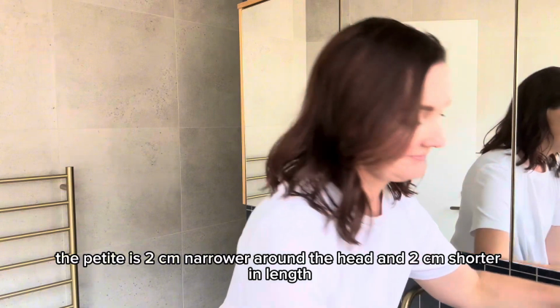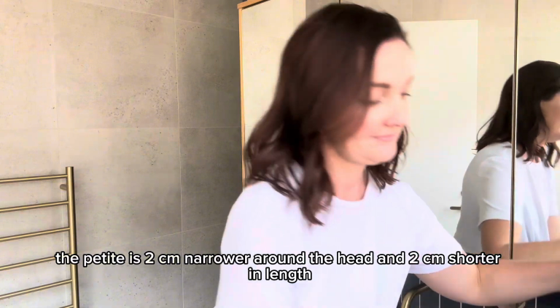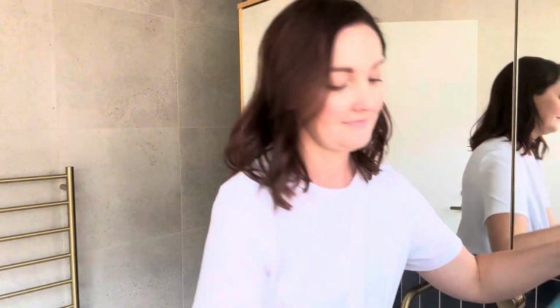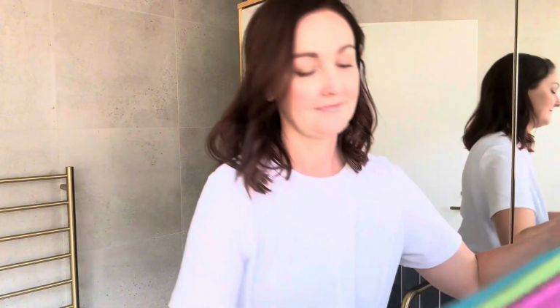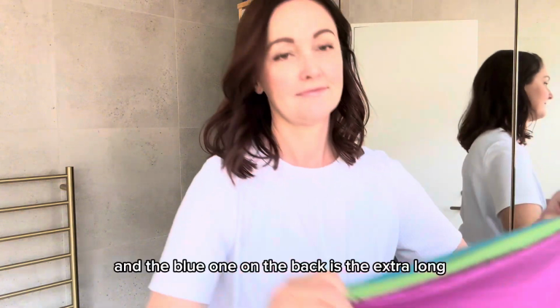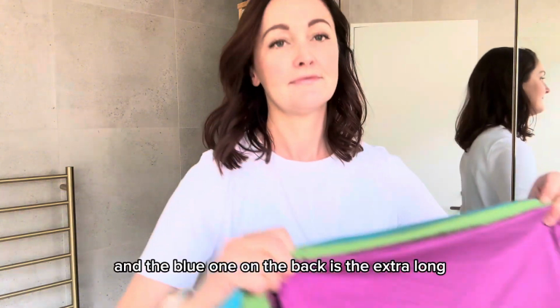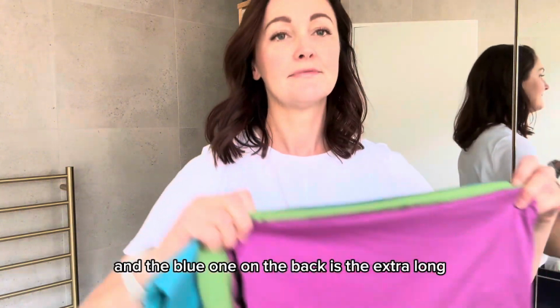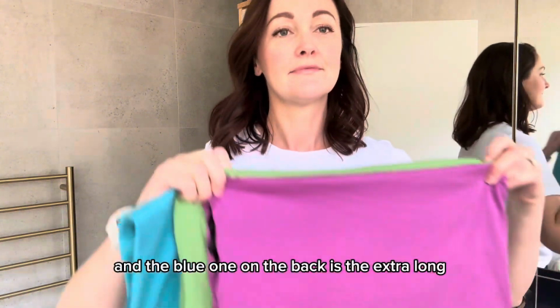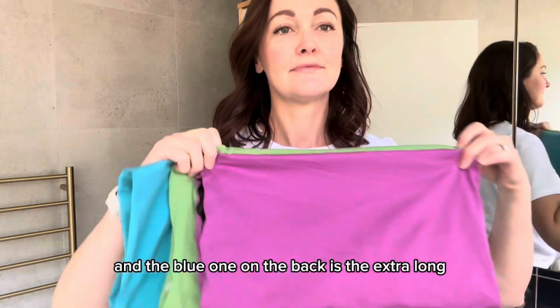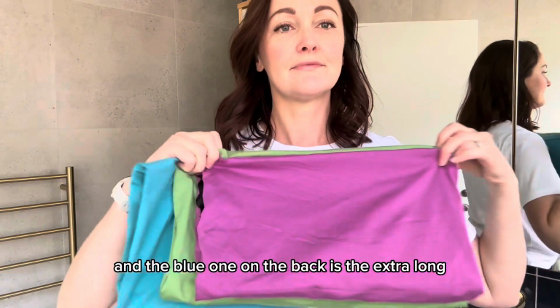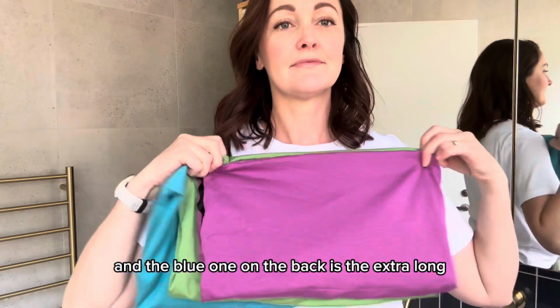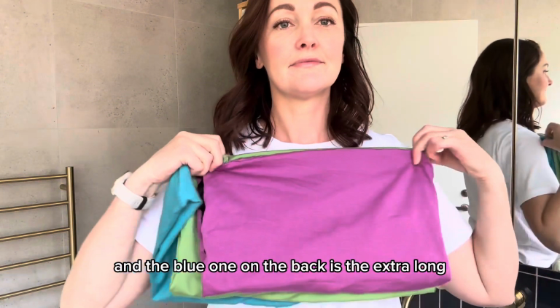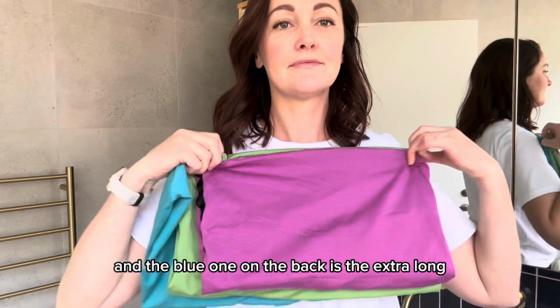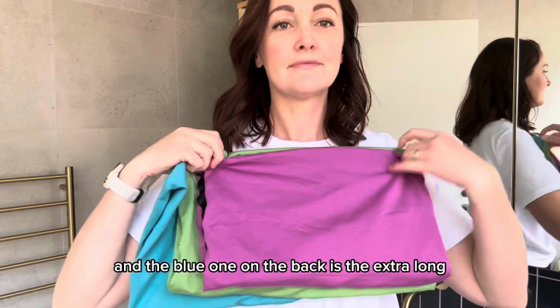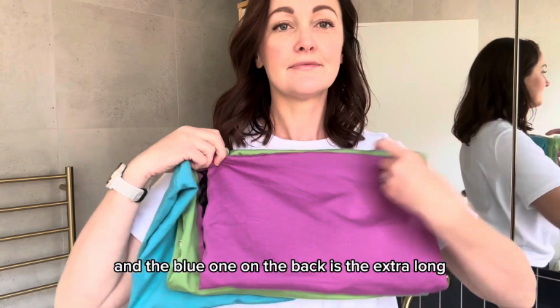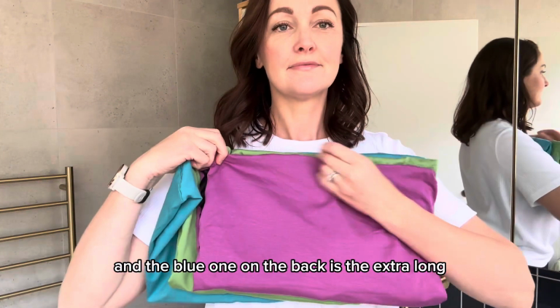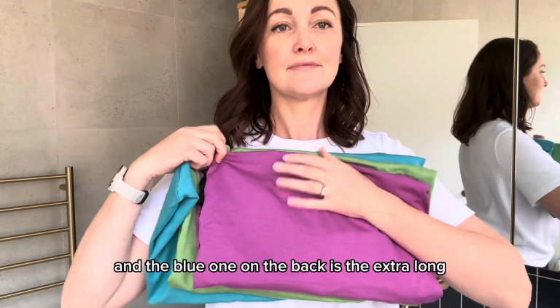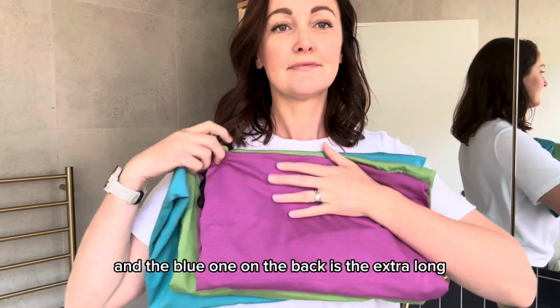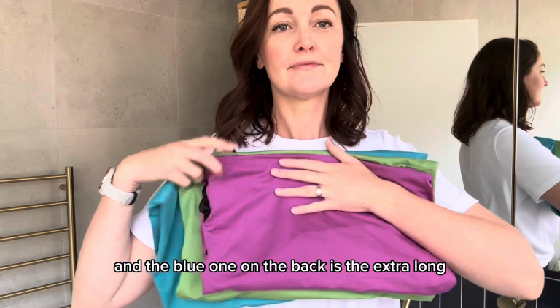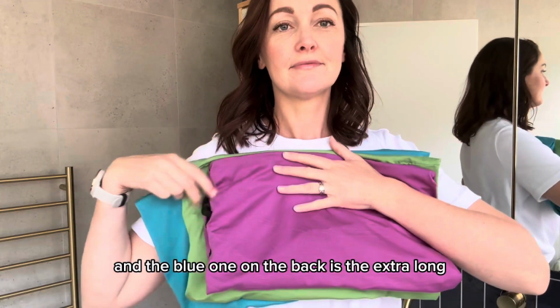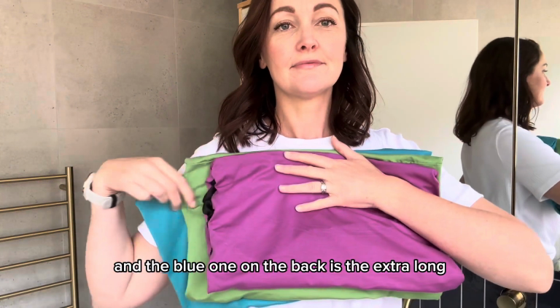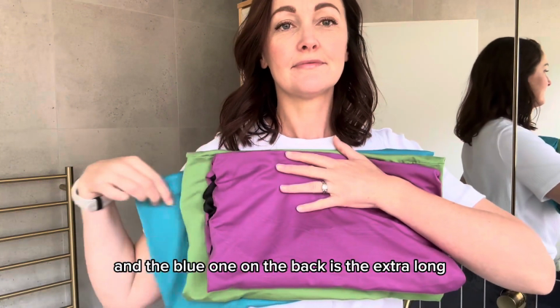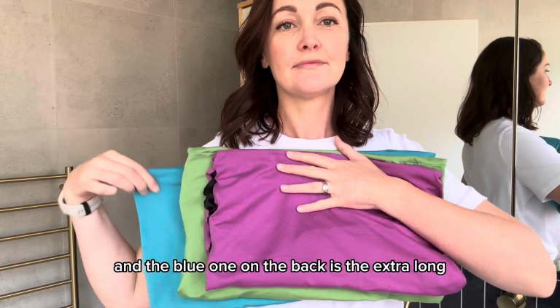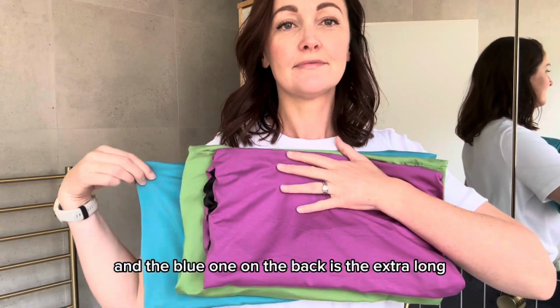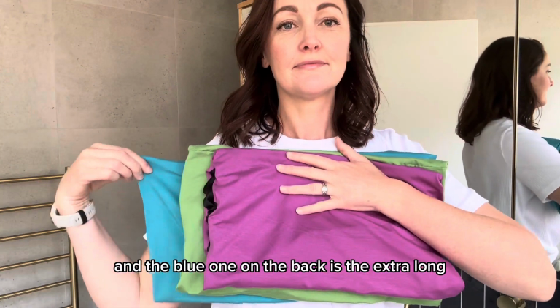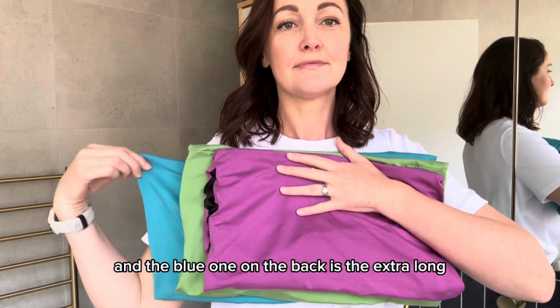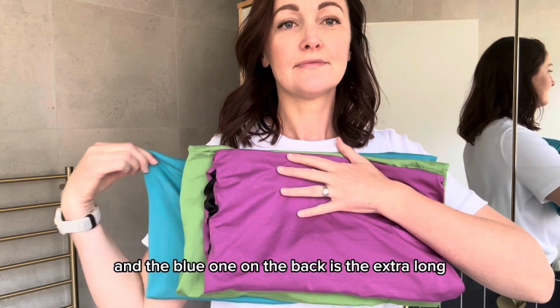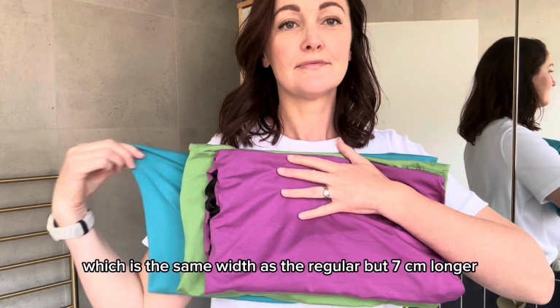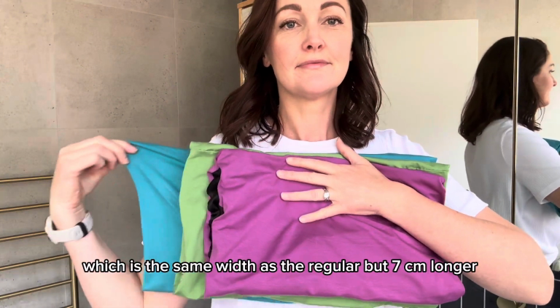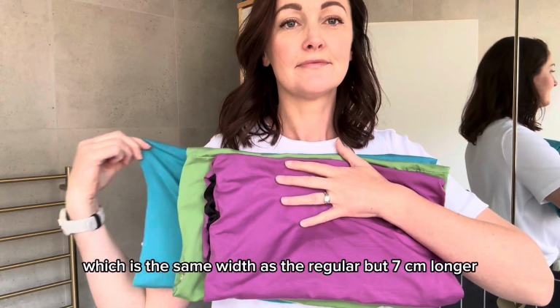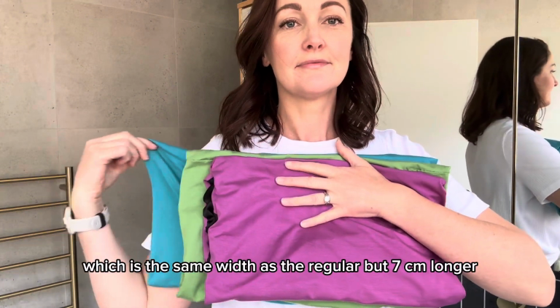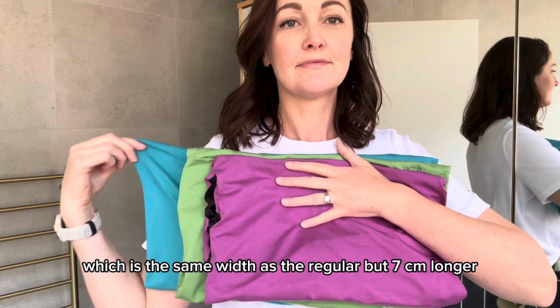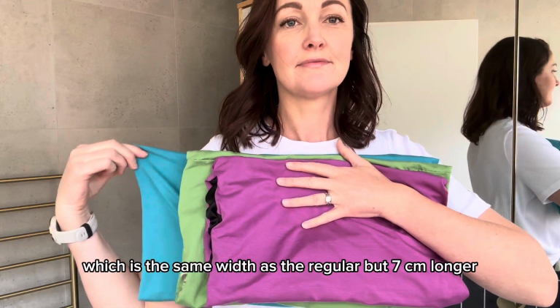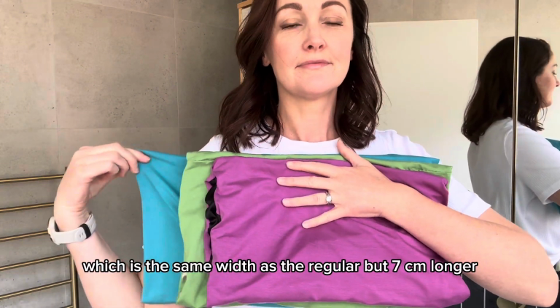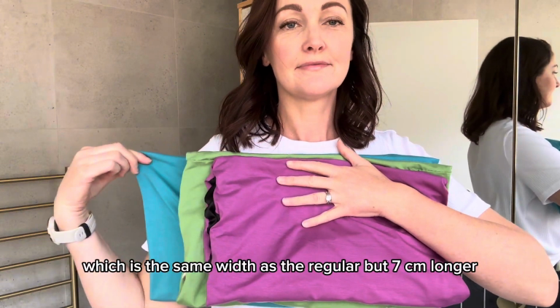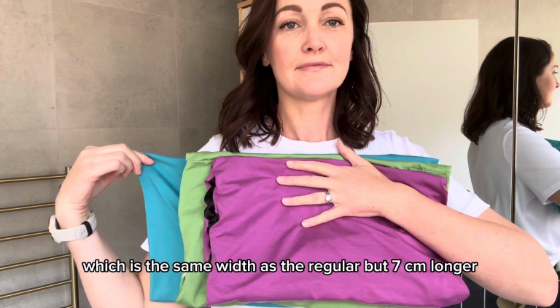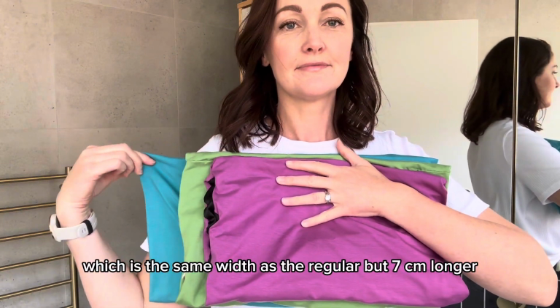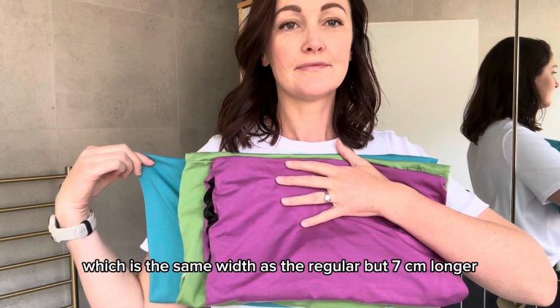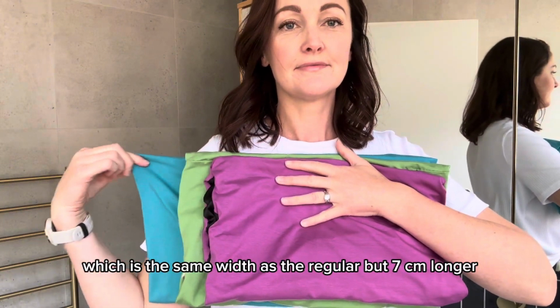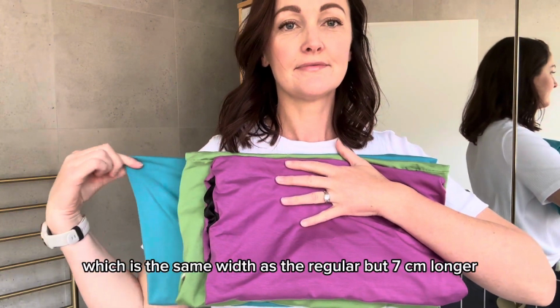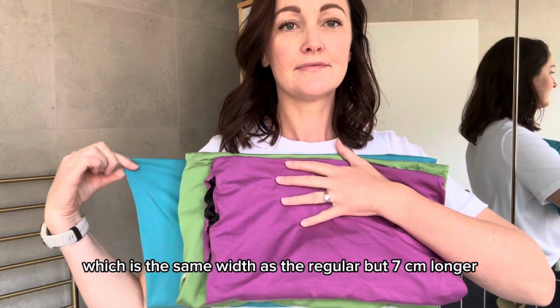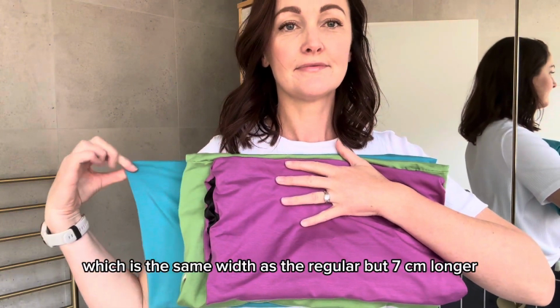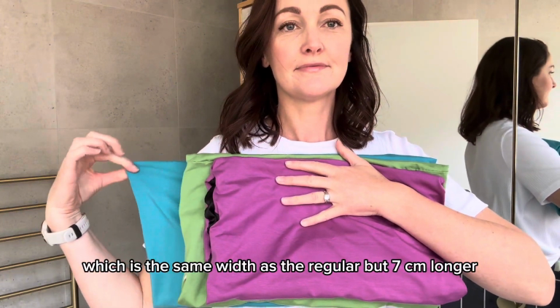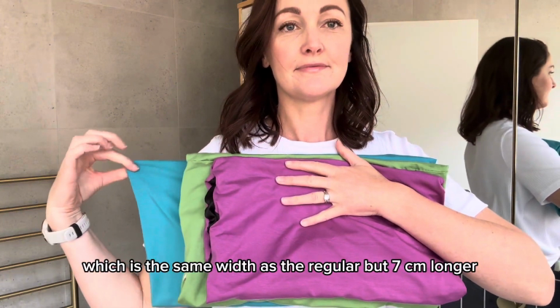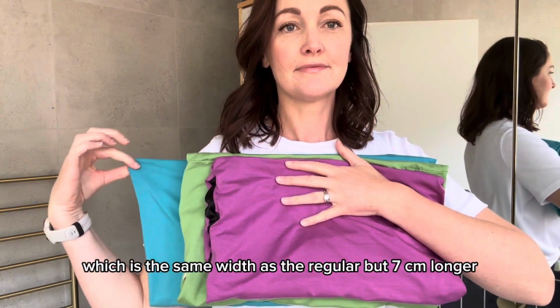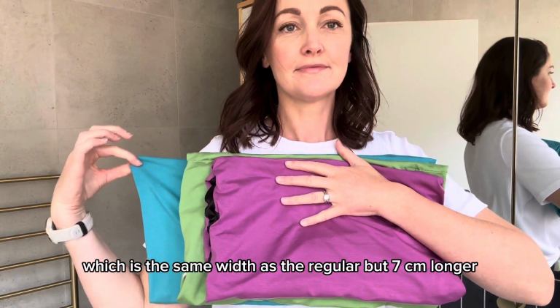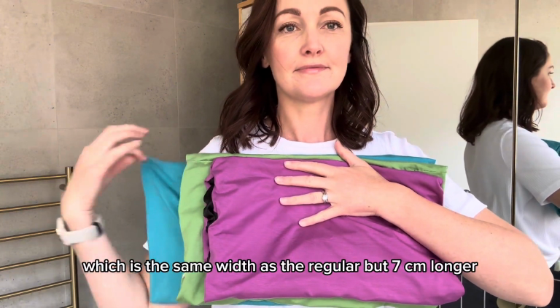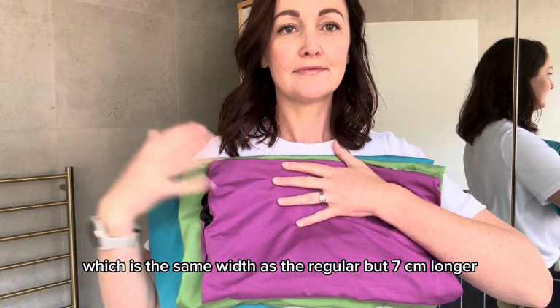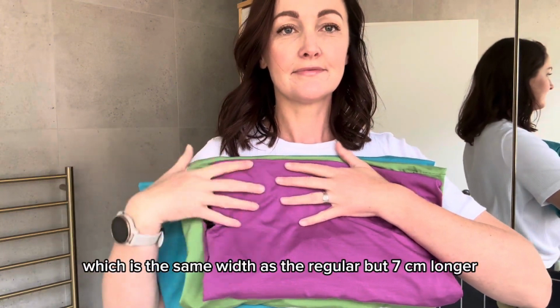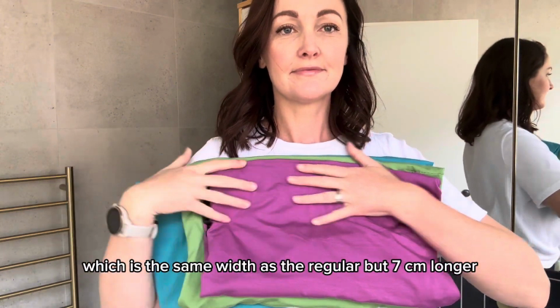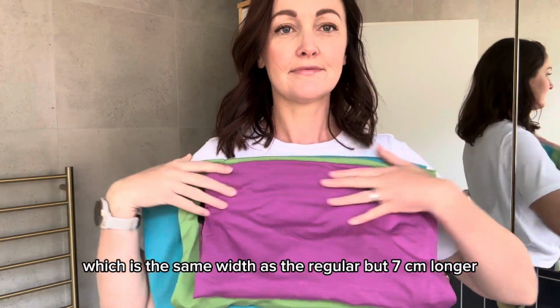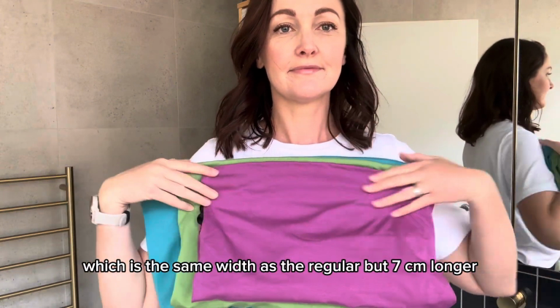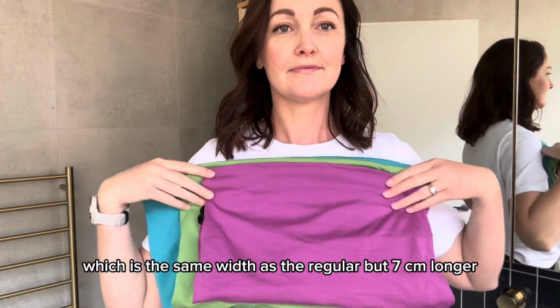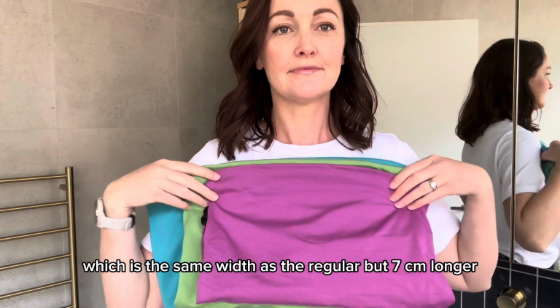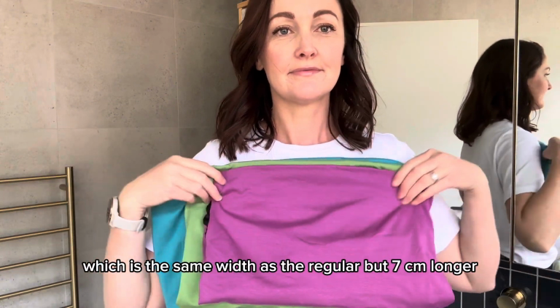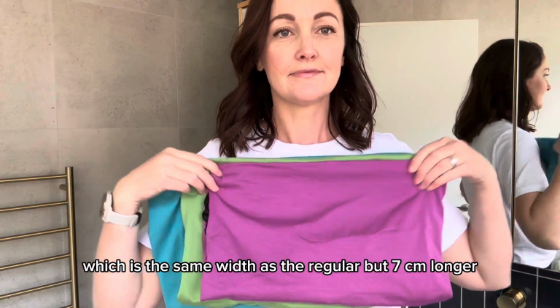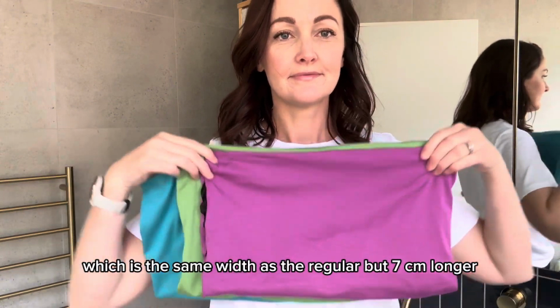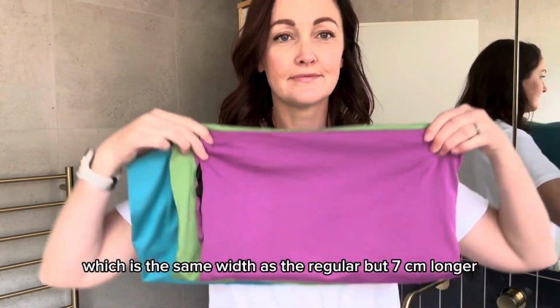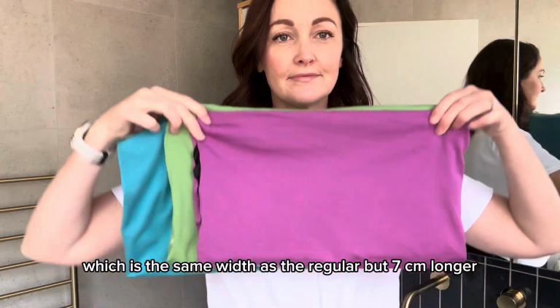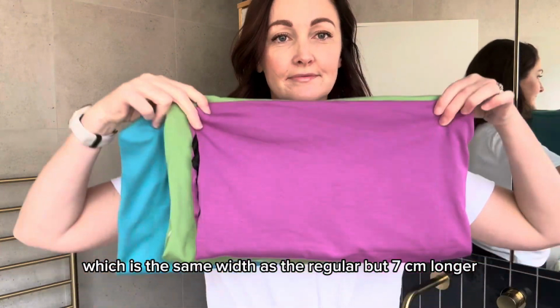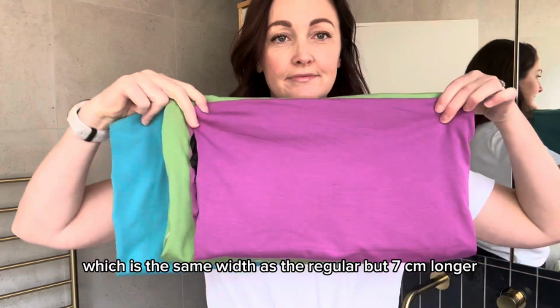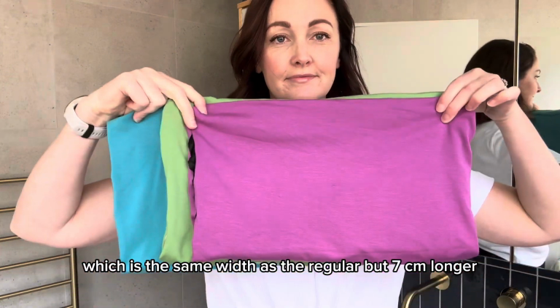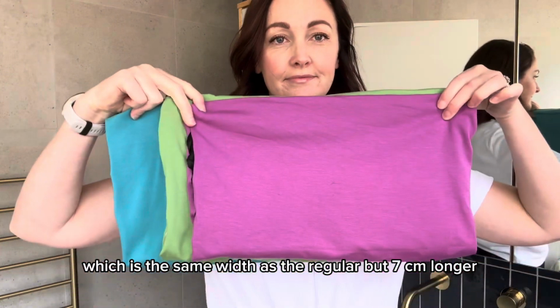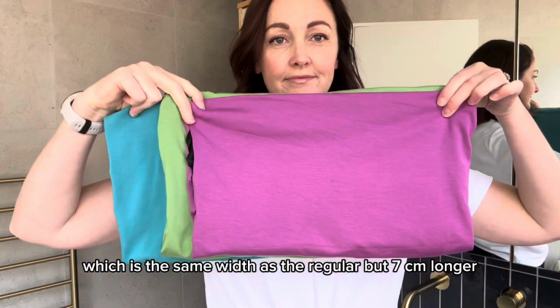And the blue one in the back is the extra long, which is the same width as the regular but 7cm longer.